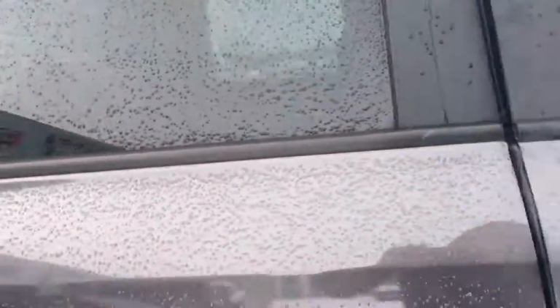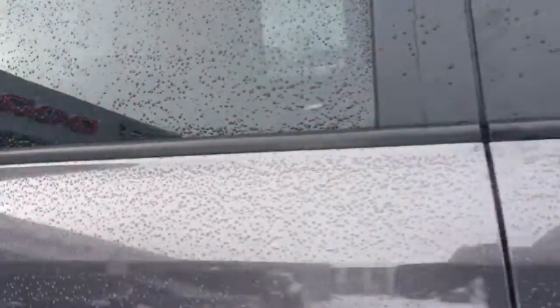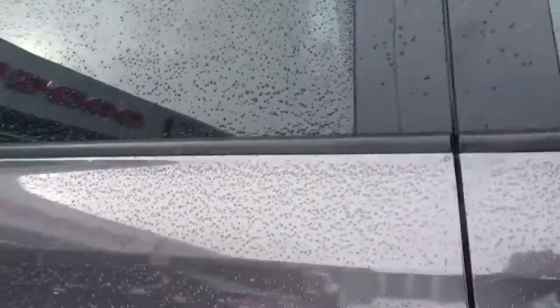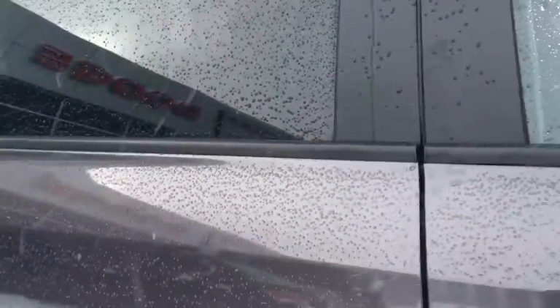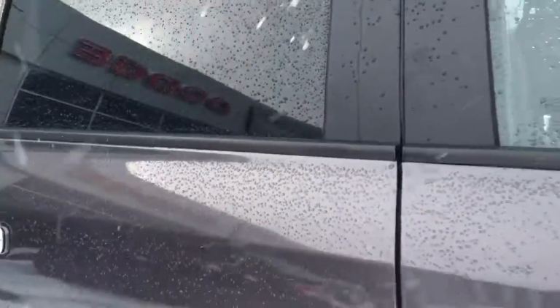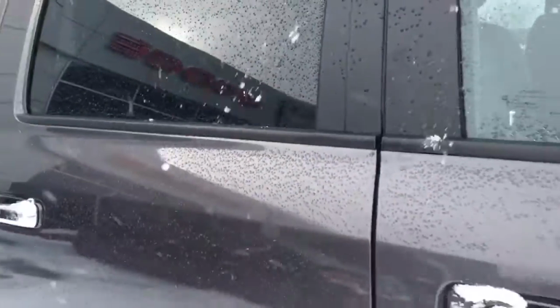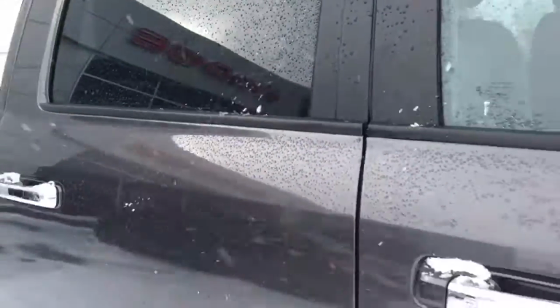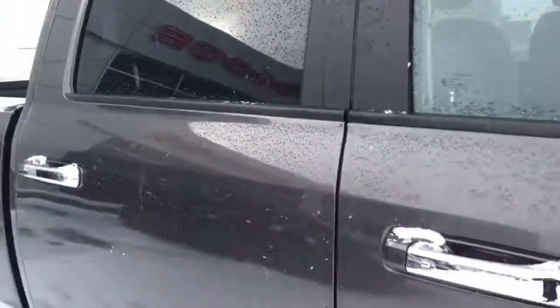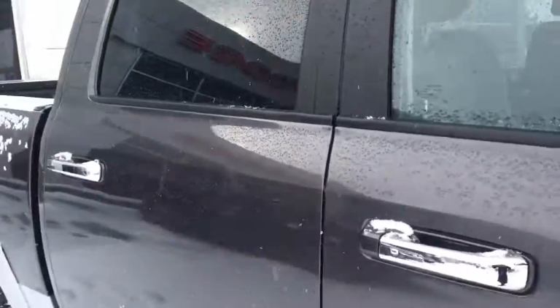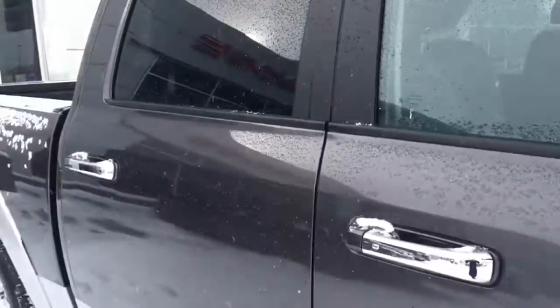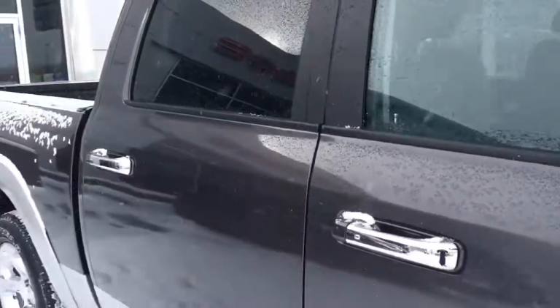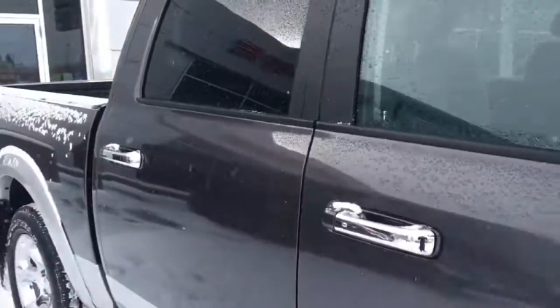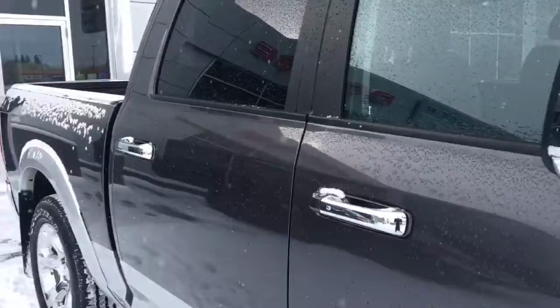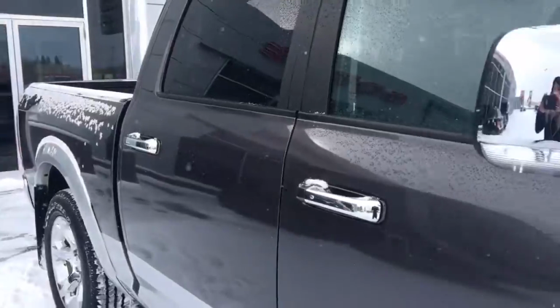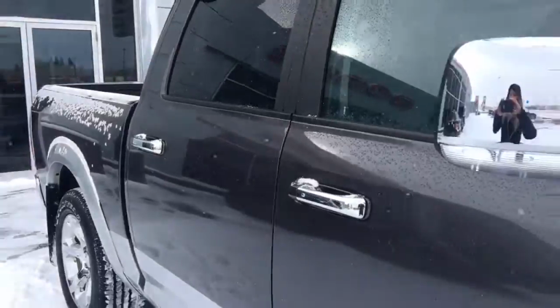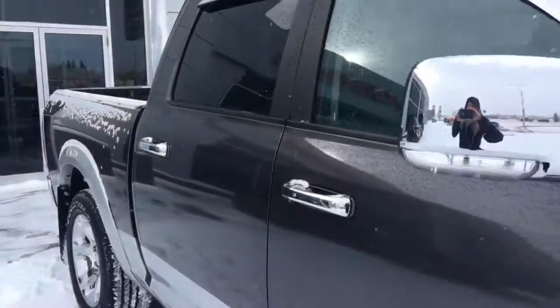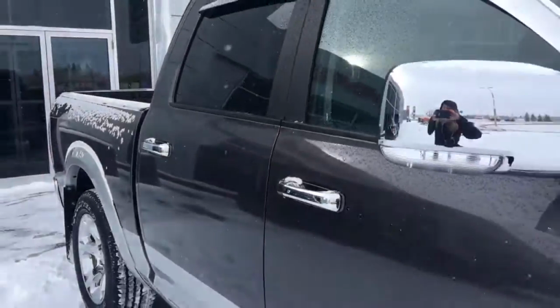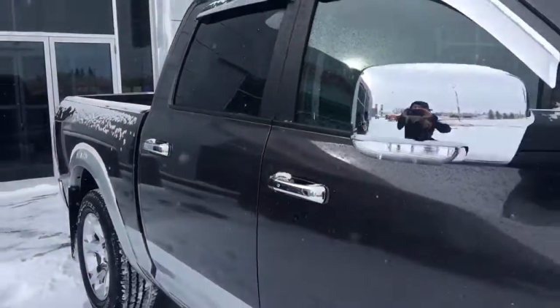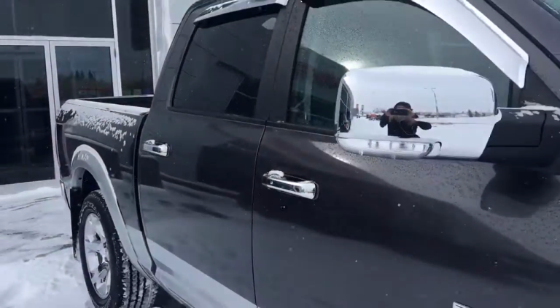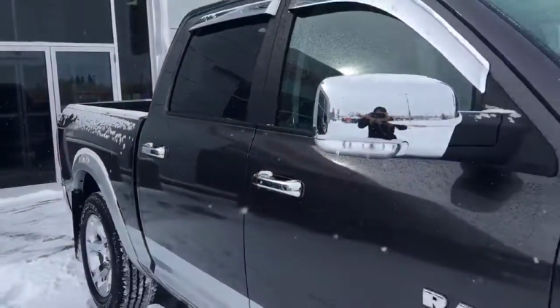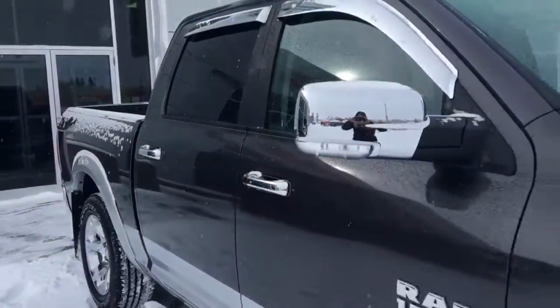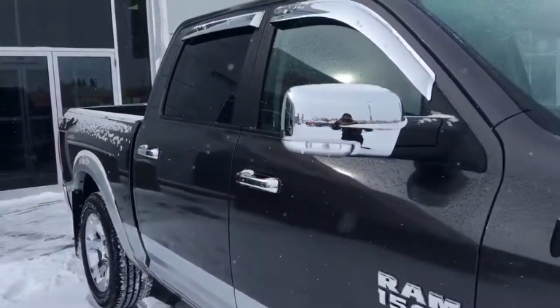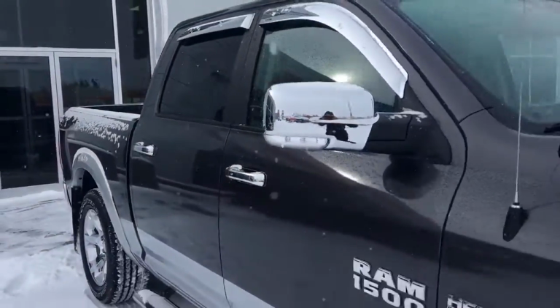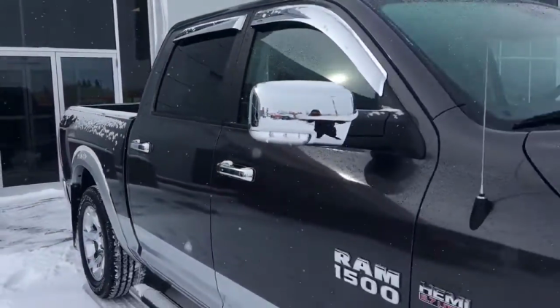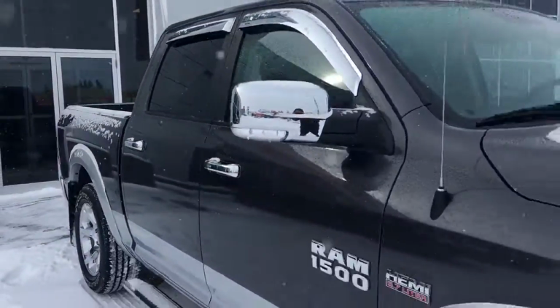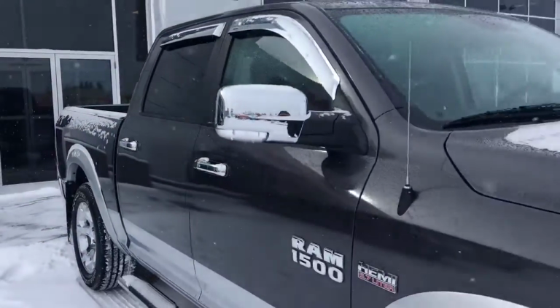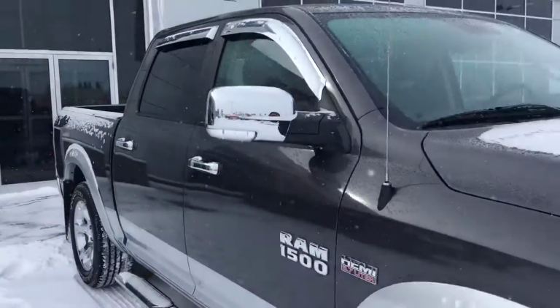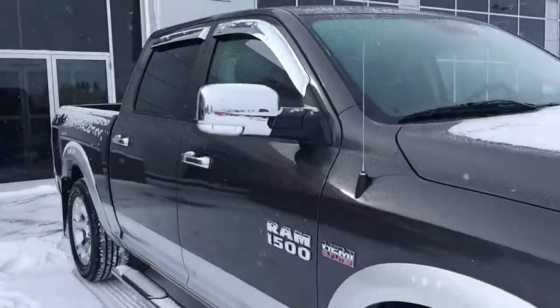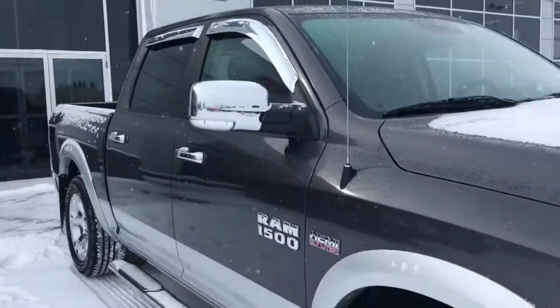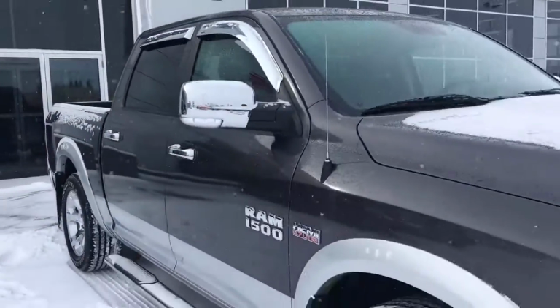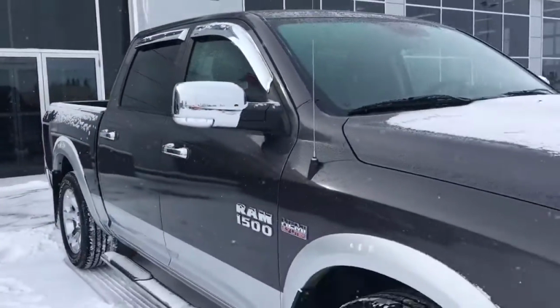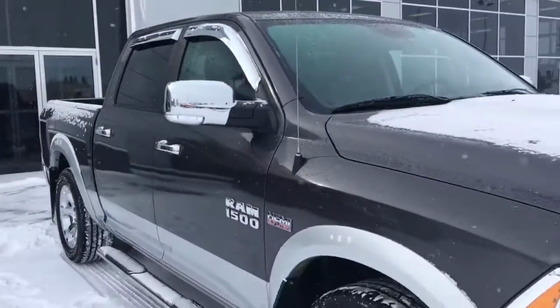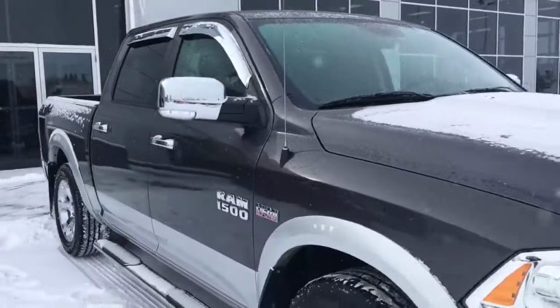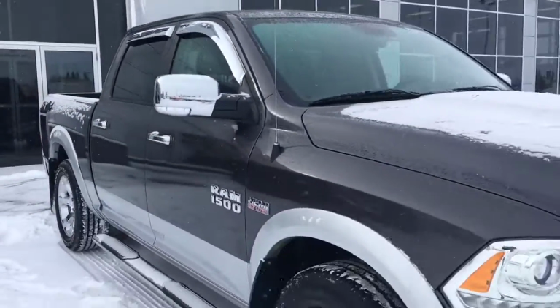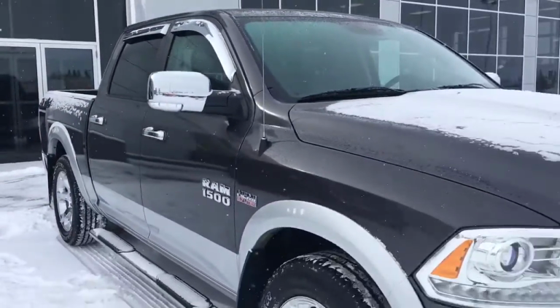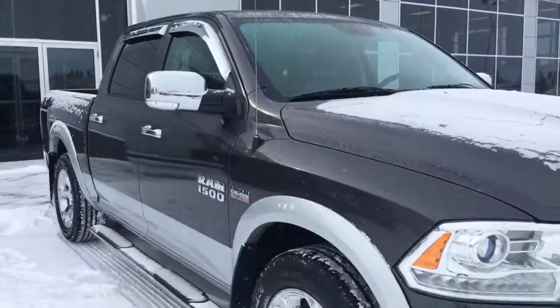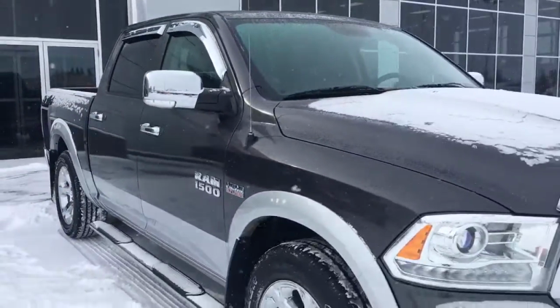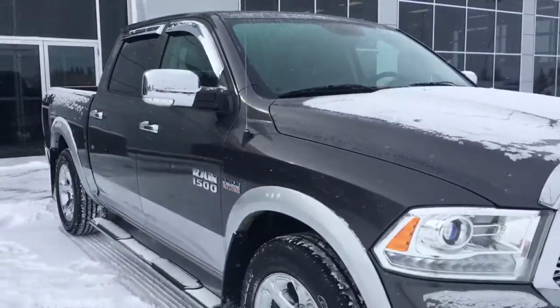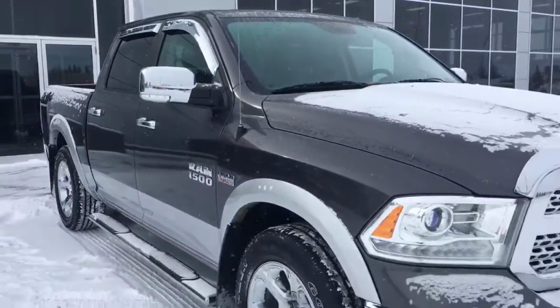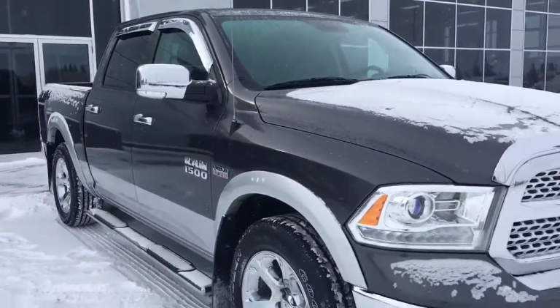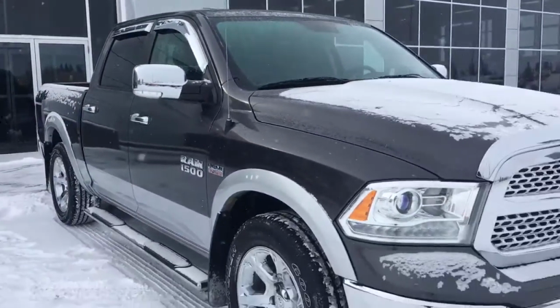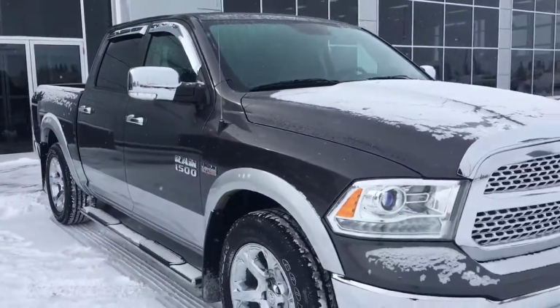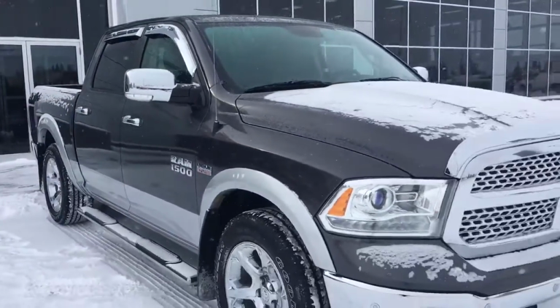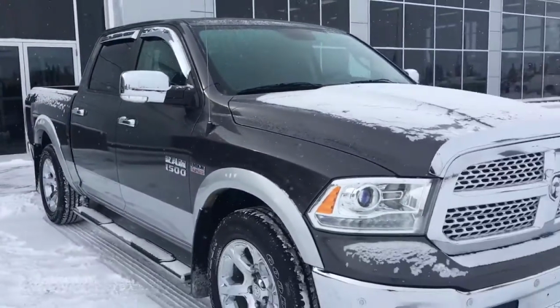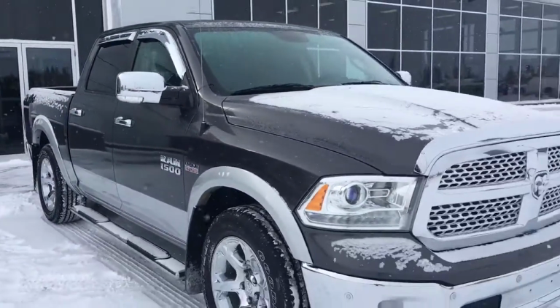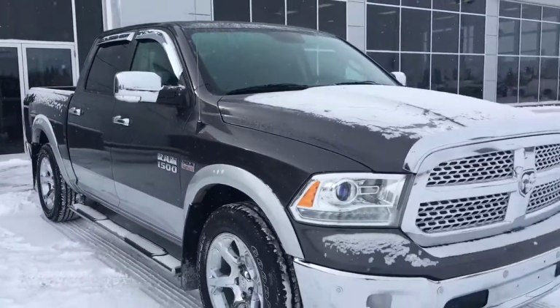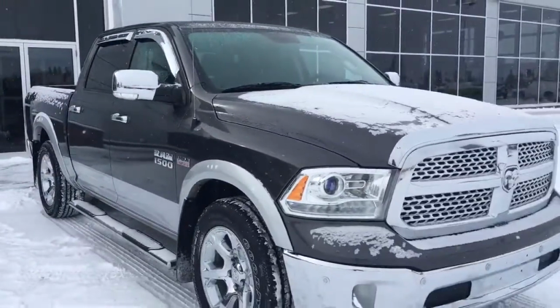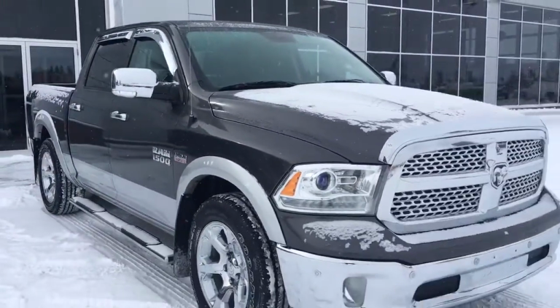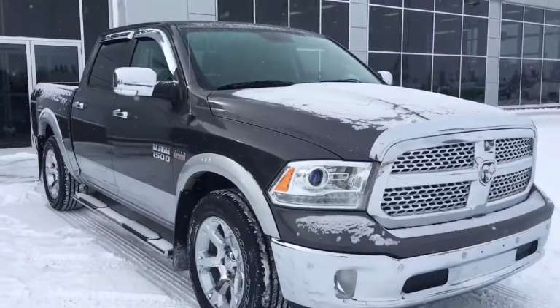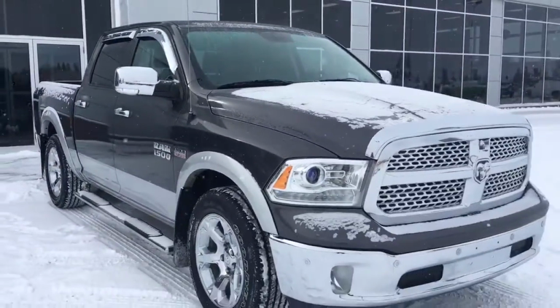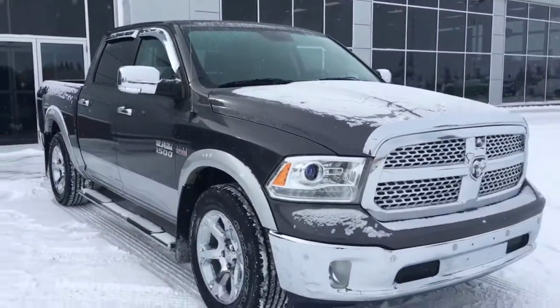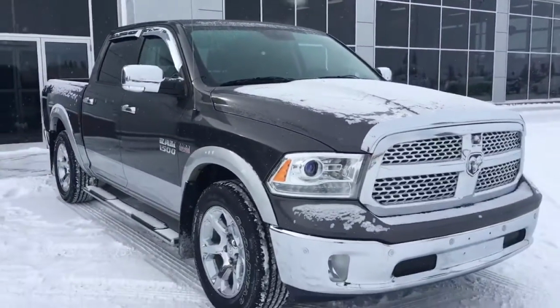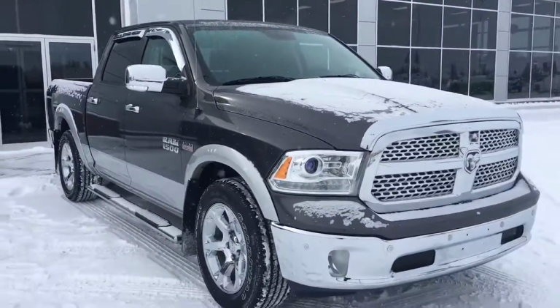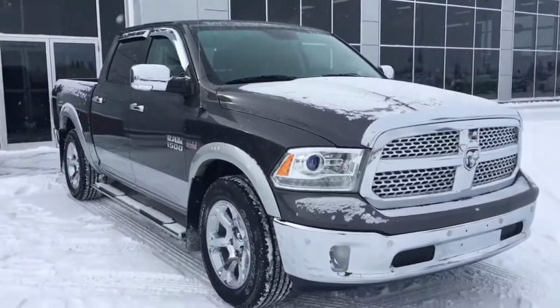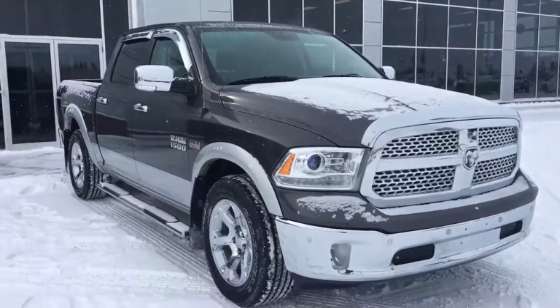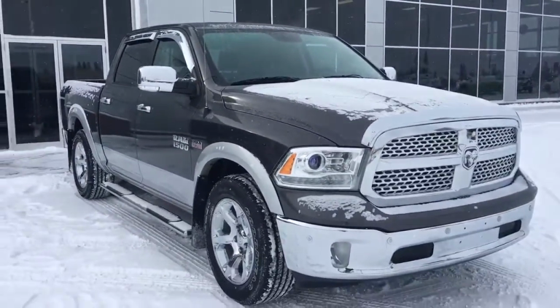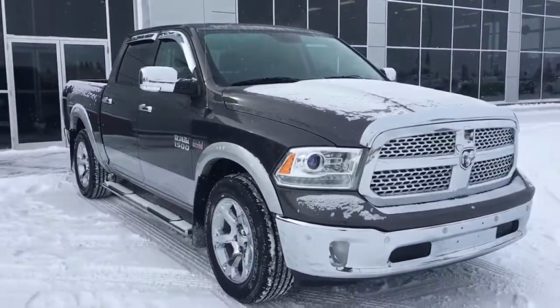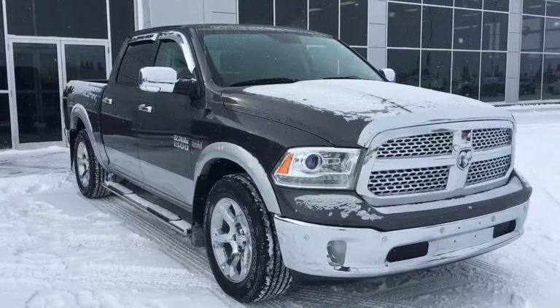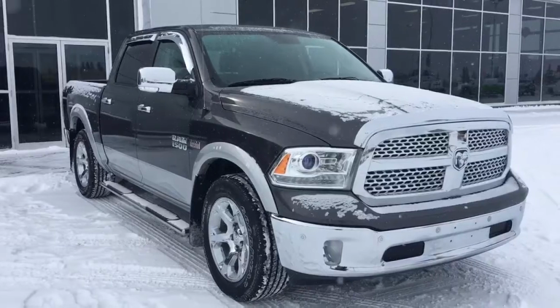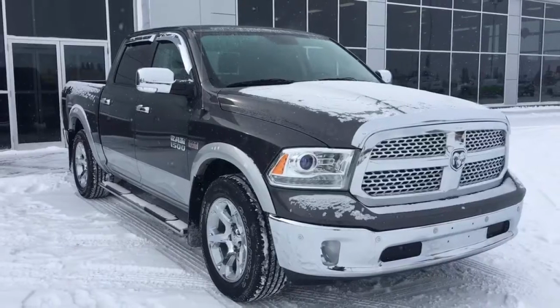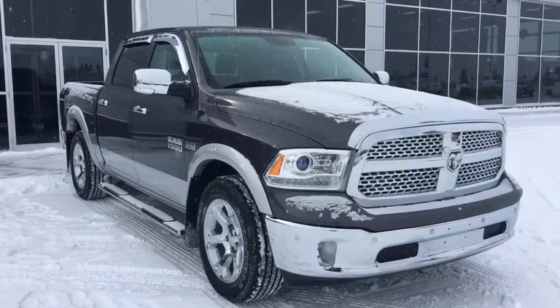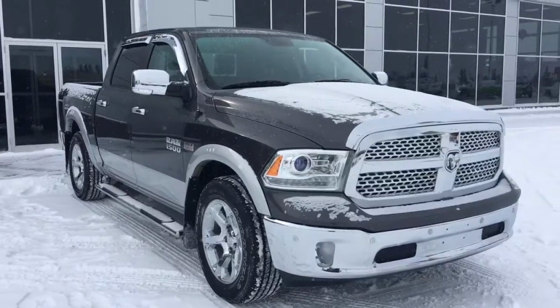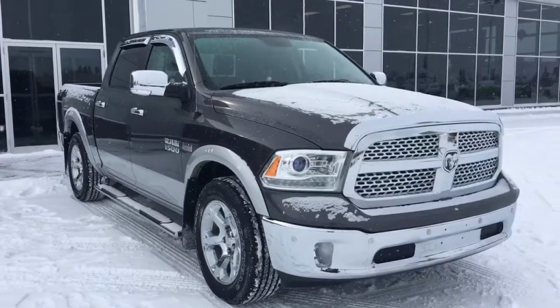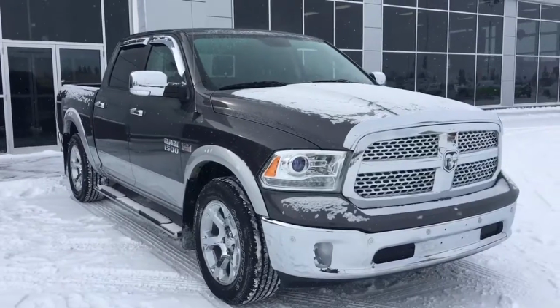So if you'd like to take this gorgeous truck for a test drive, we're located at 200 St. Matthews Avenue in Spruce Grove, Alberta, and hopefully we see you soon. Take care.